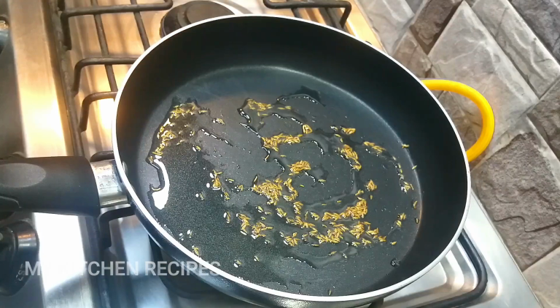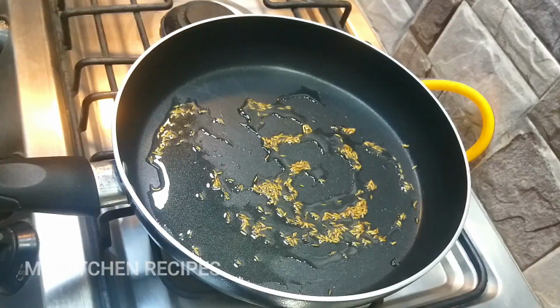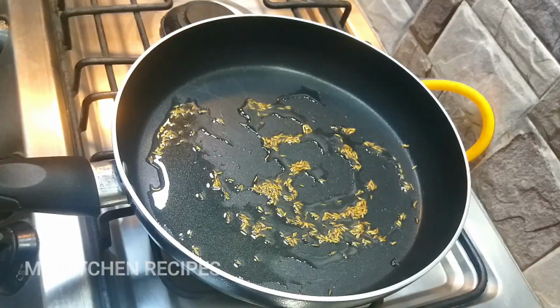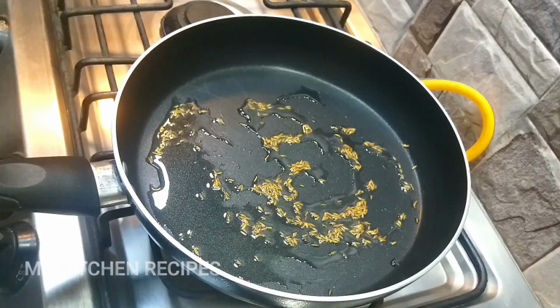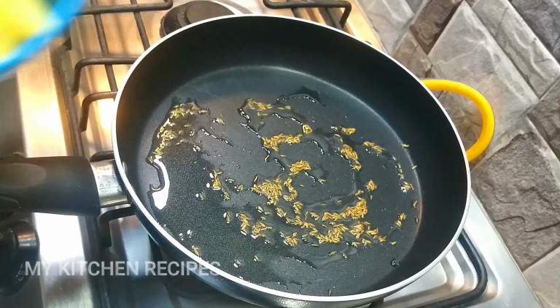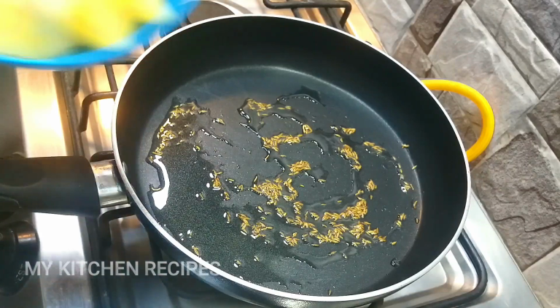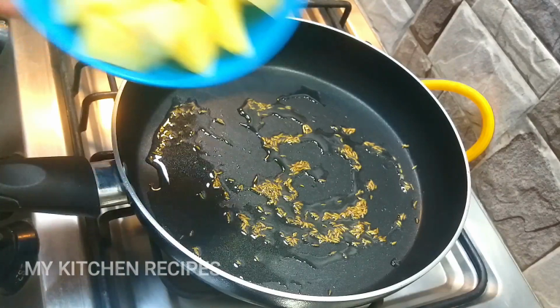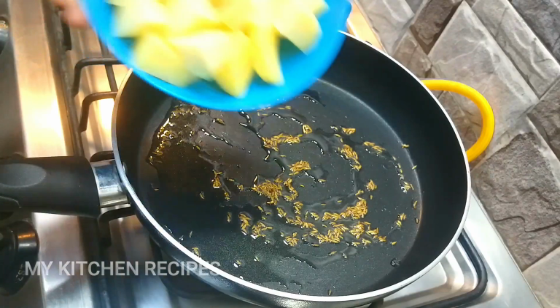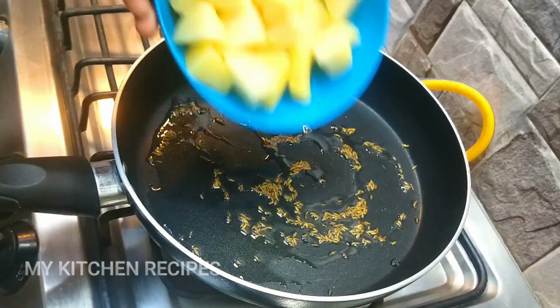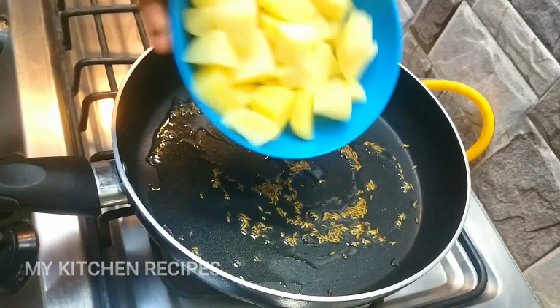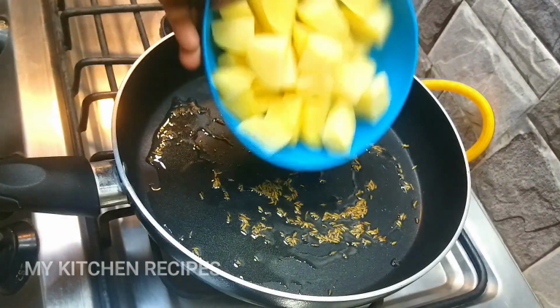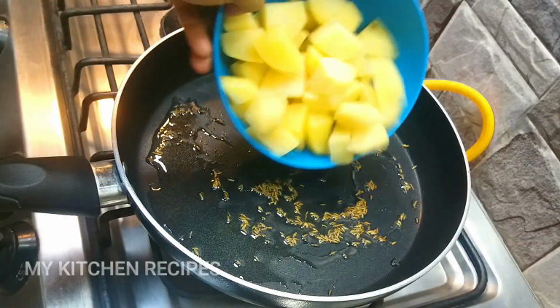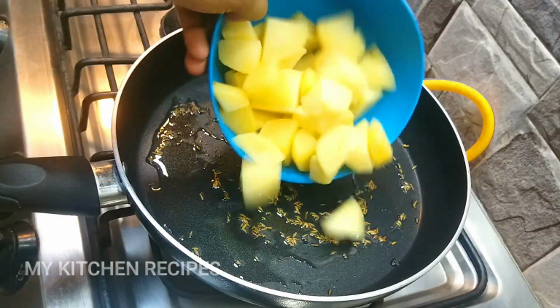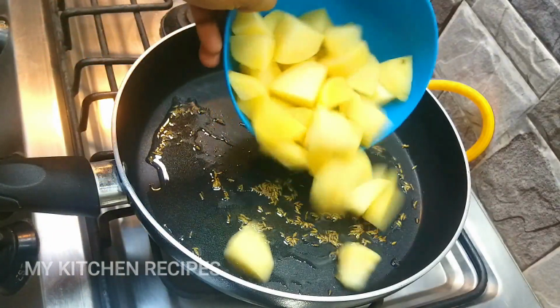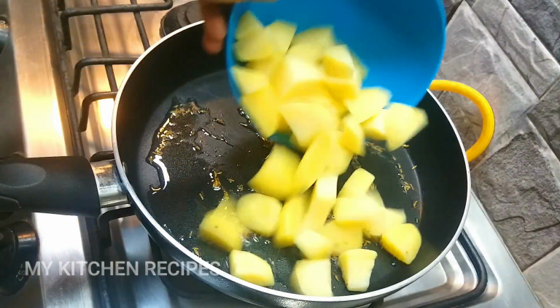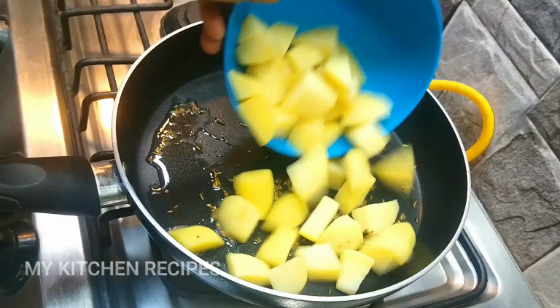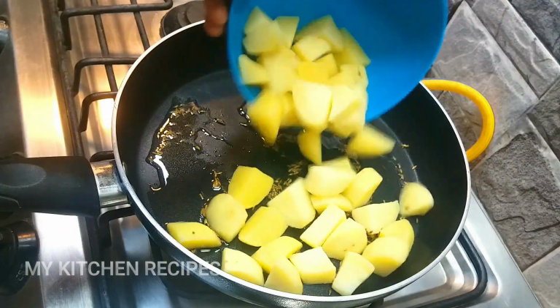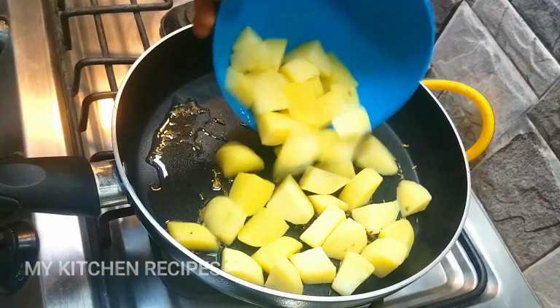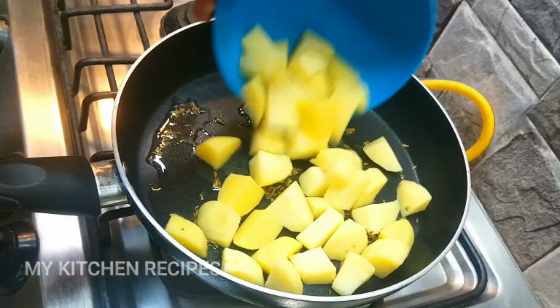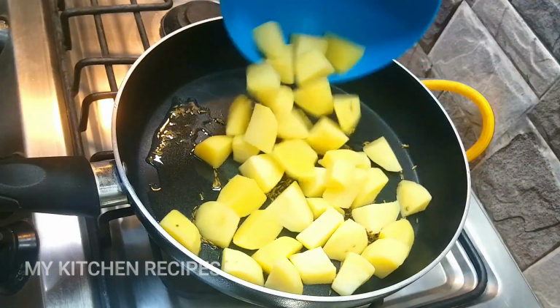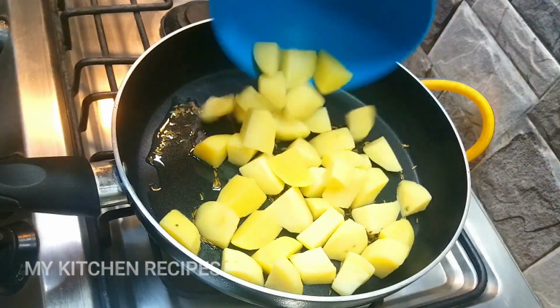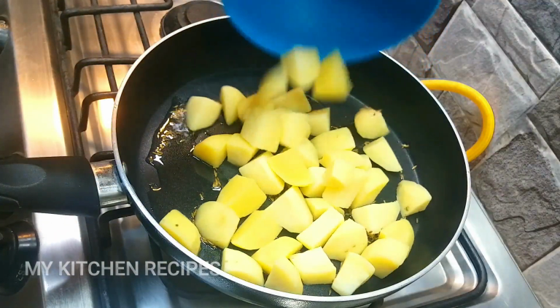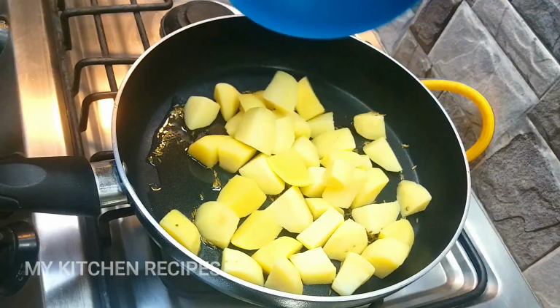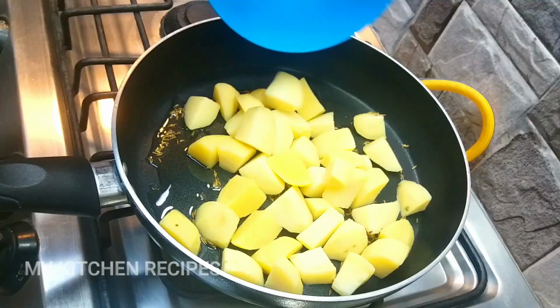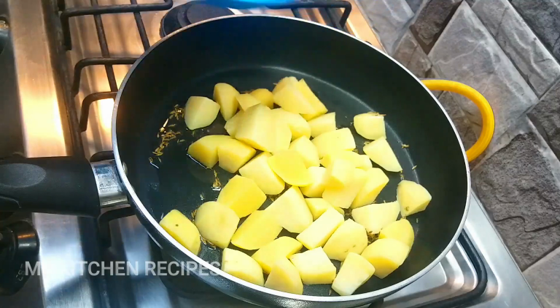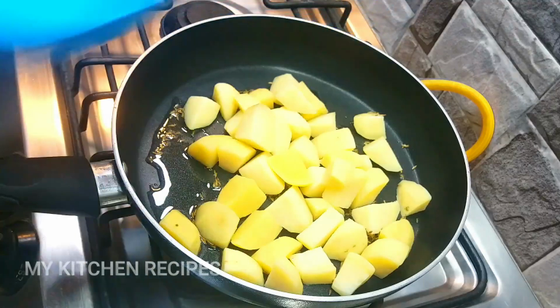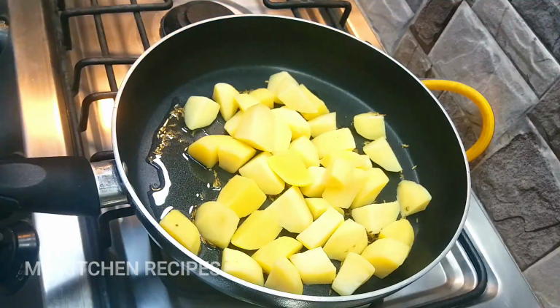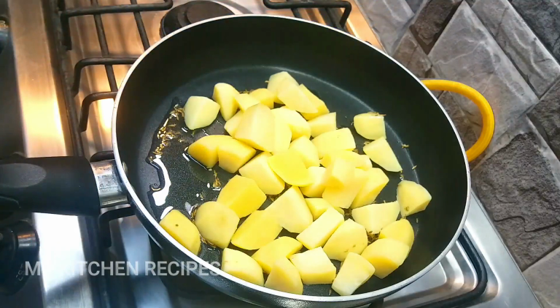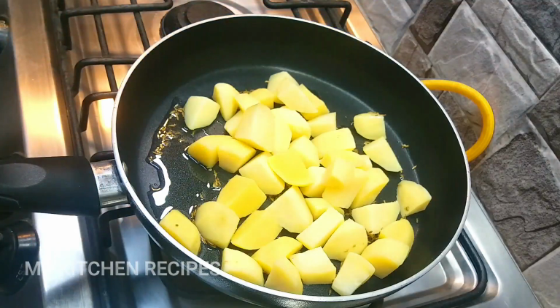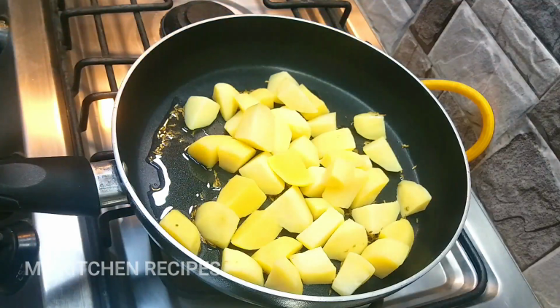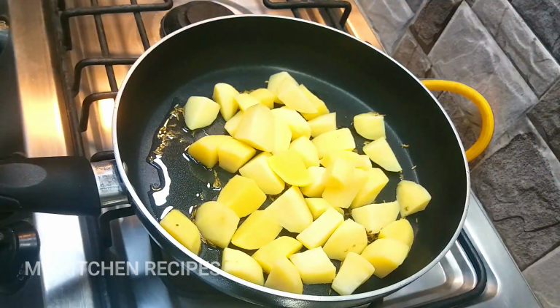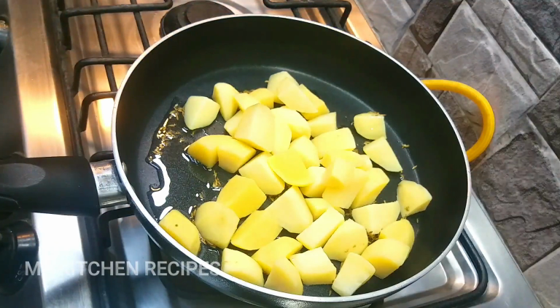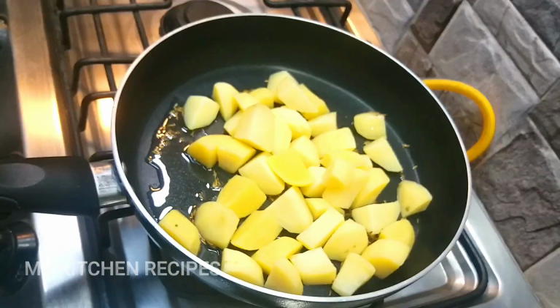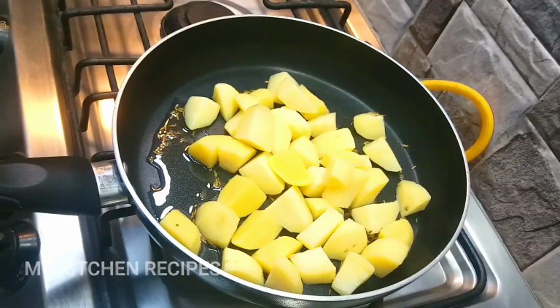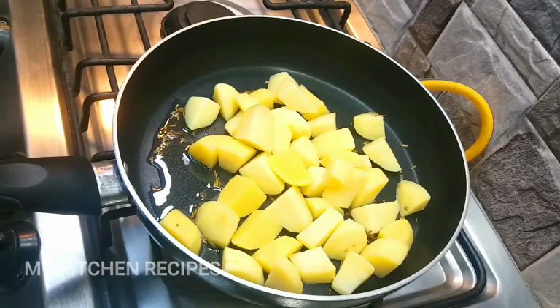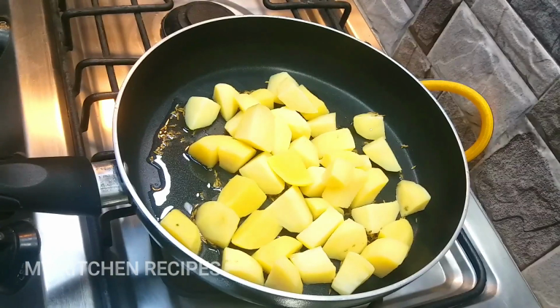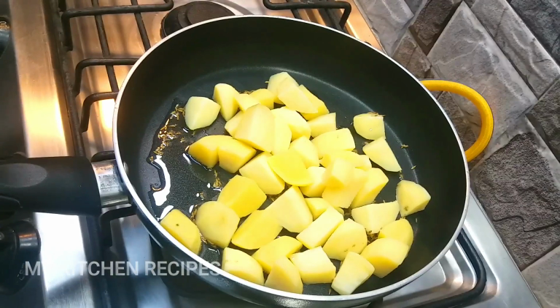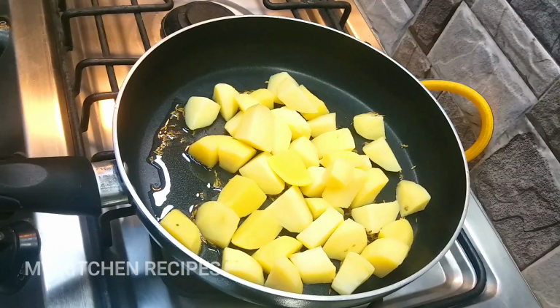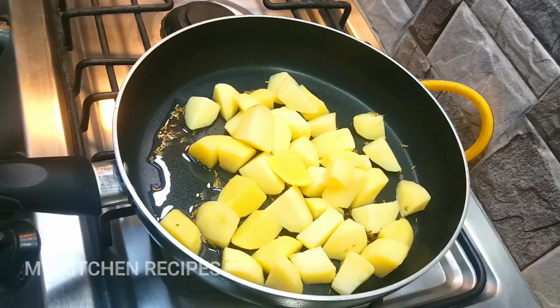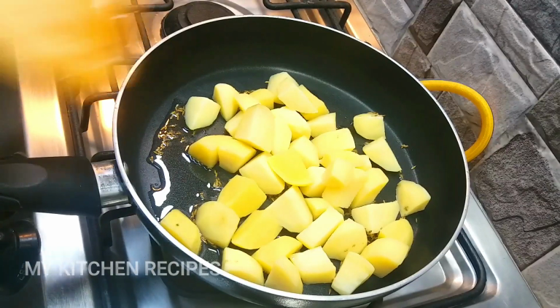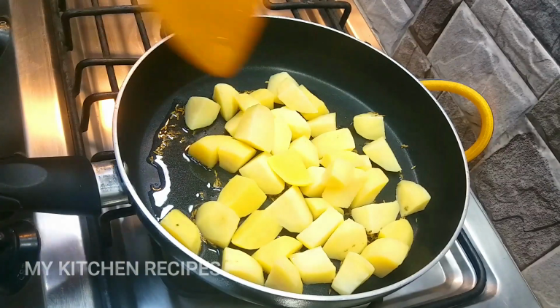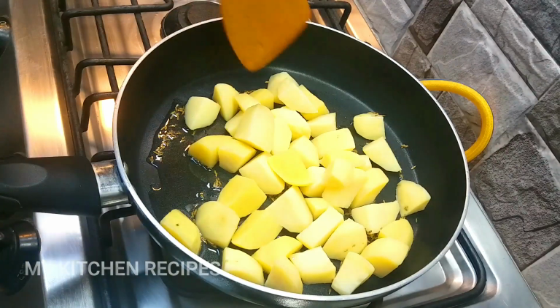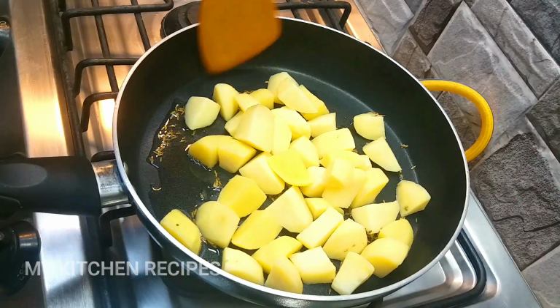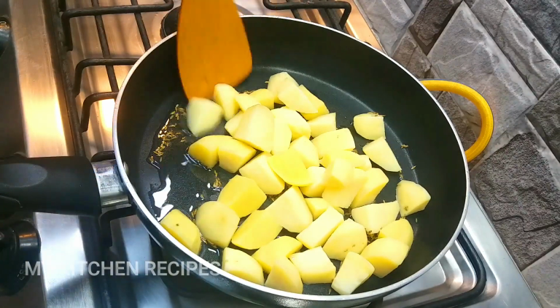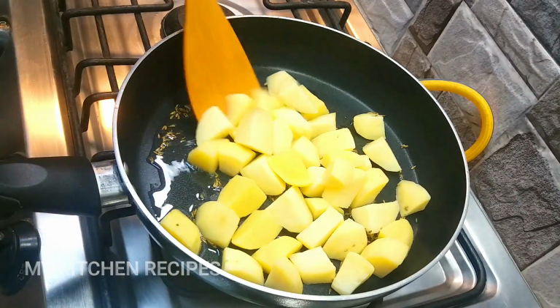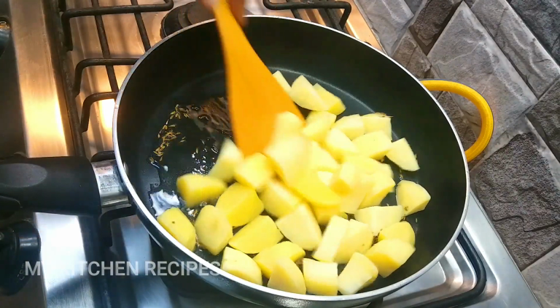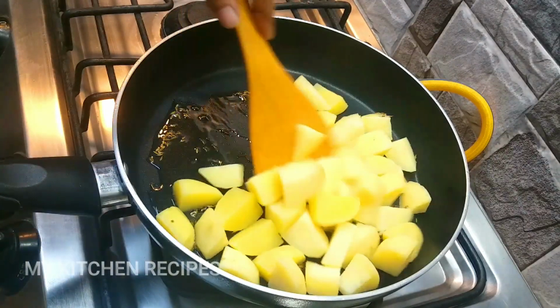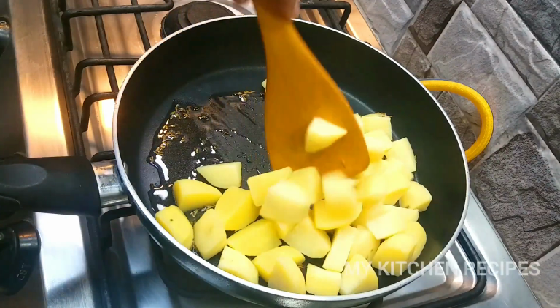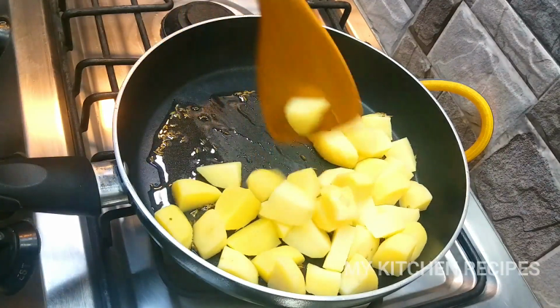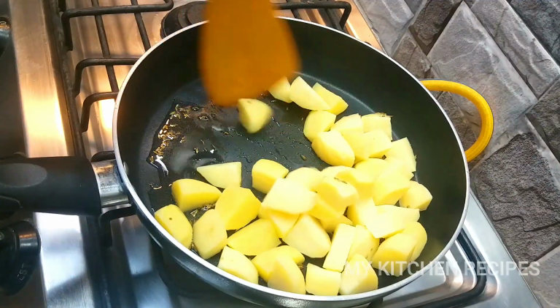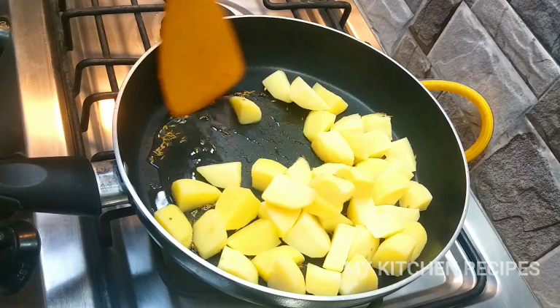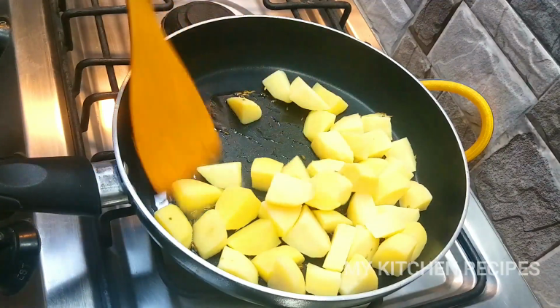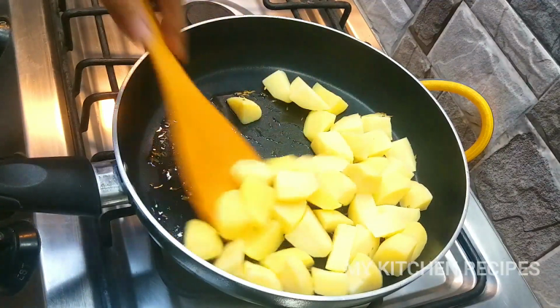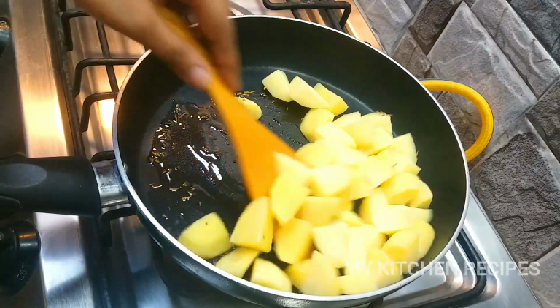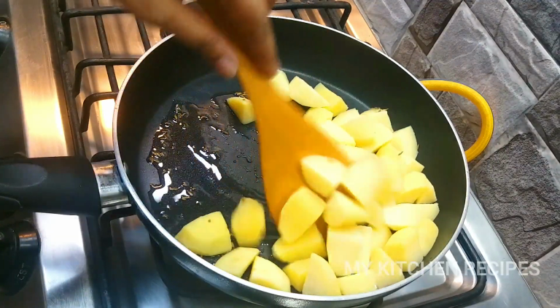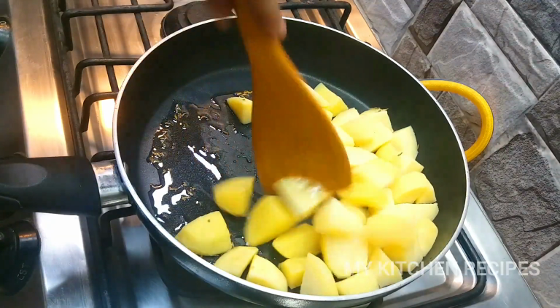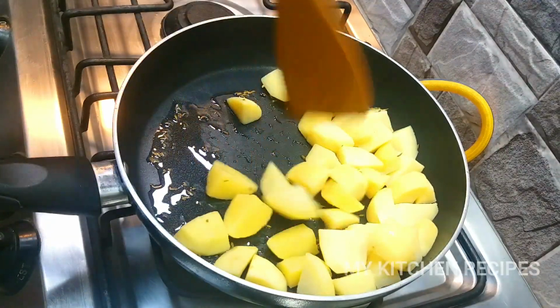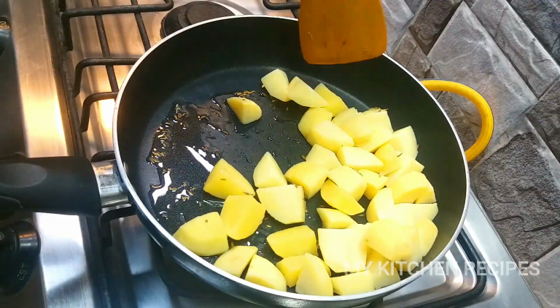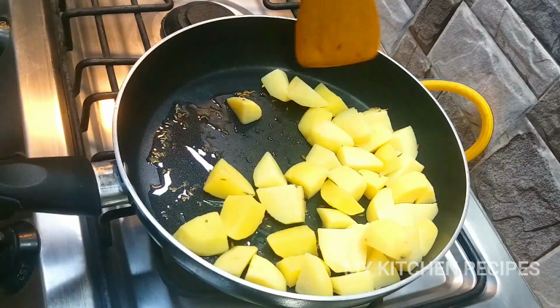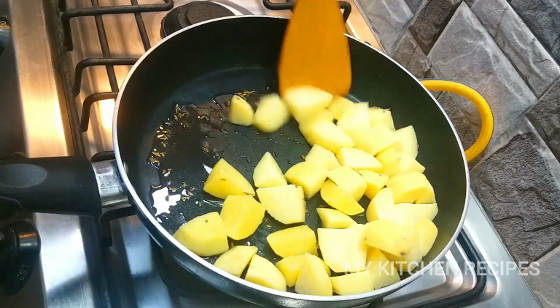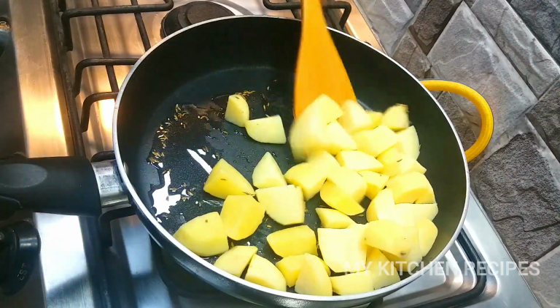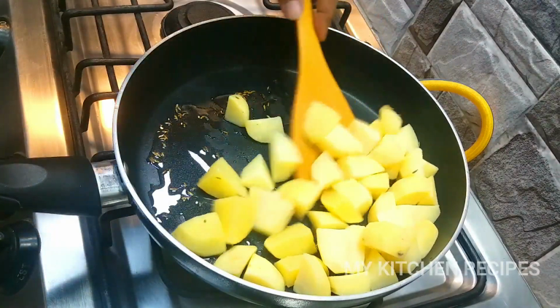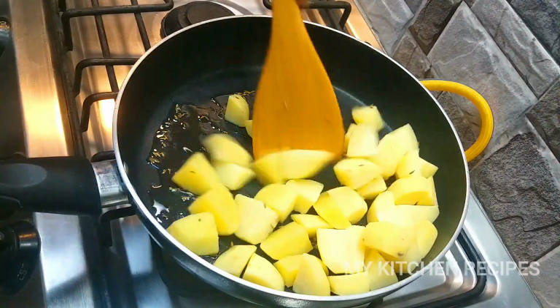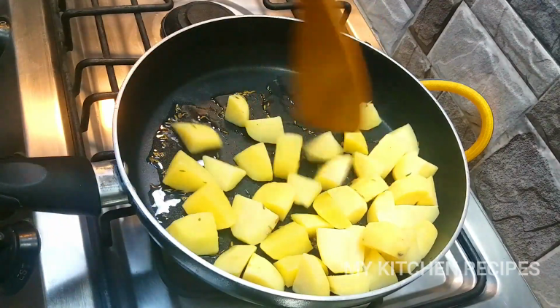Now I will add the aloo which we have boiled. We will fry it well with zira.